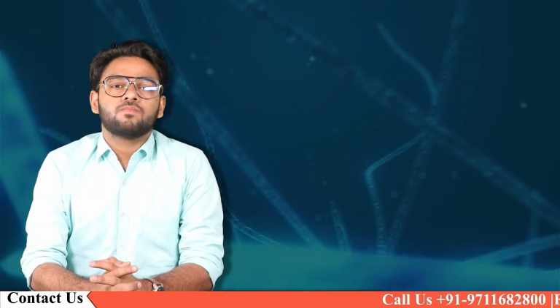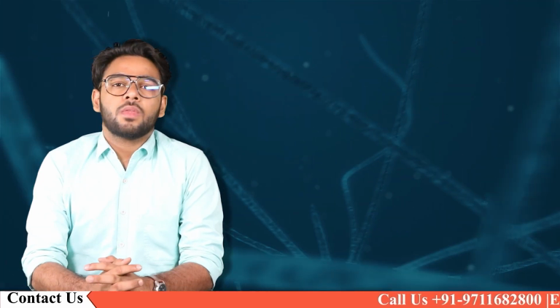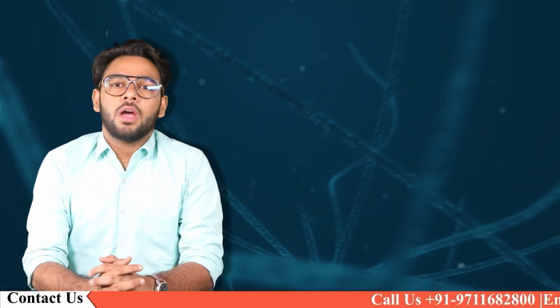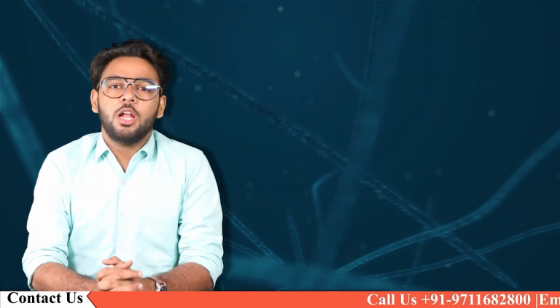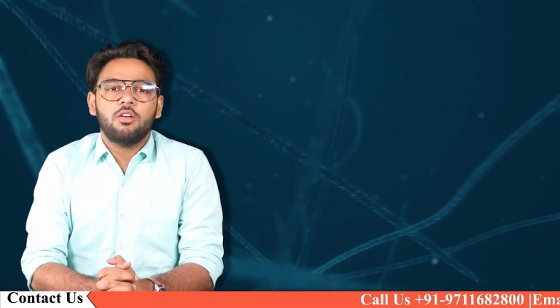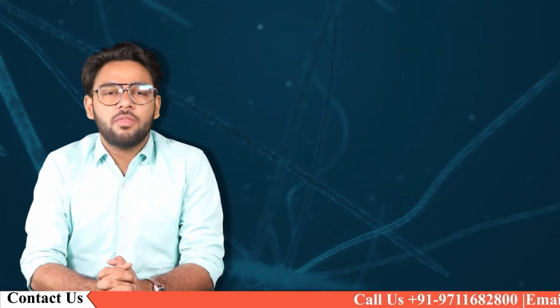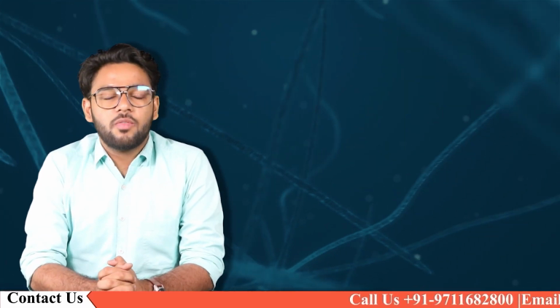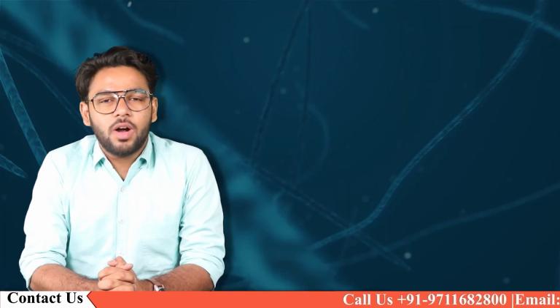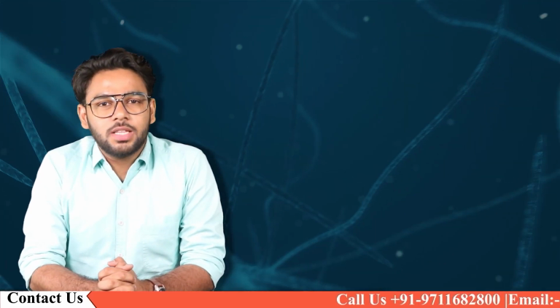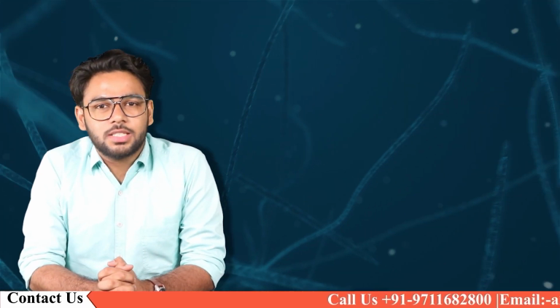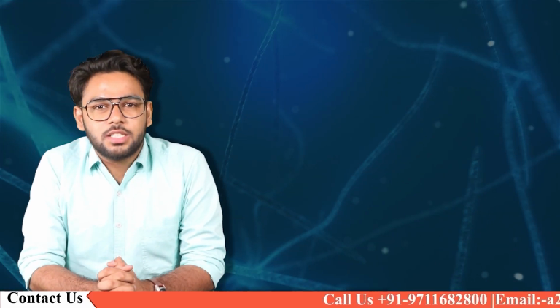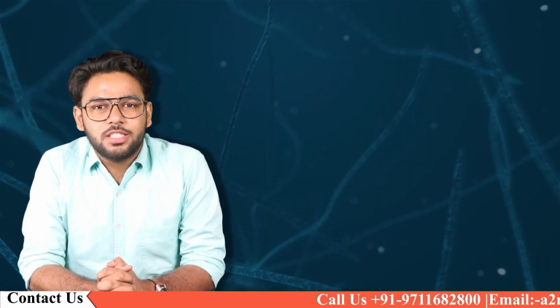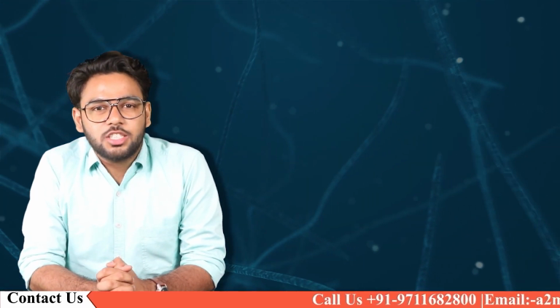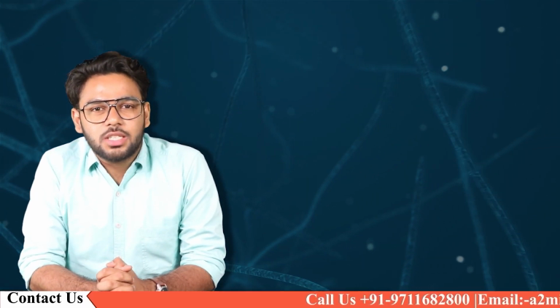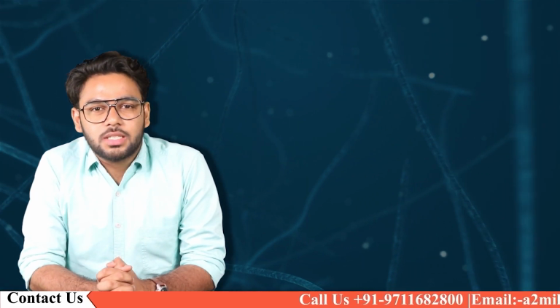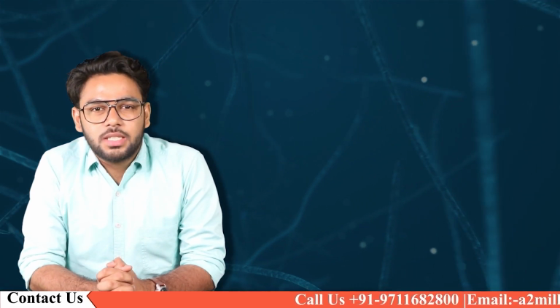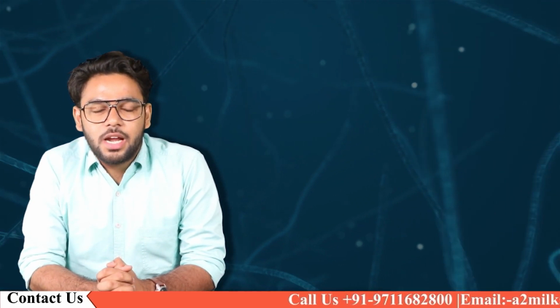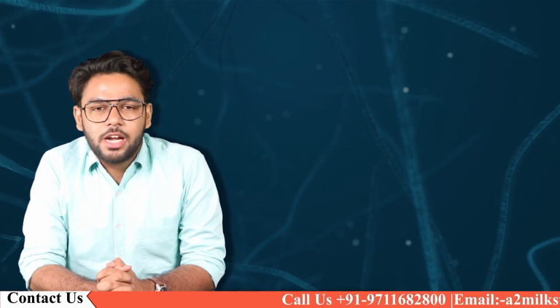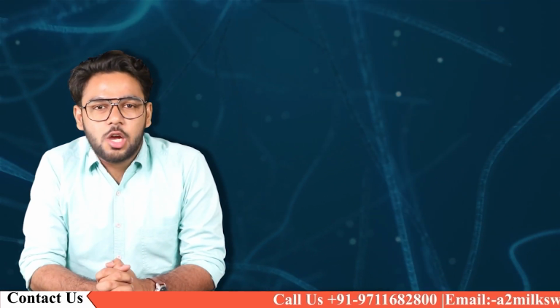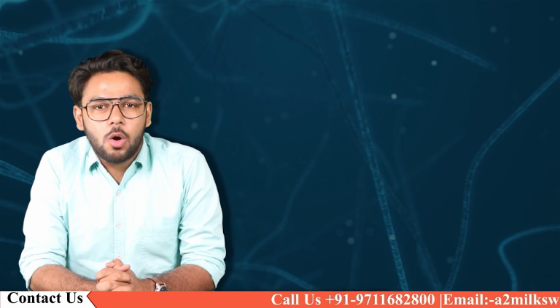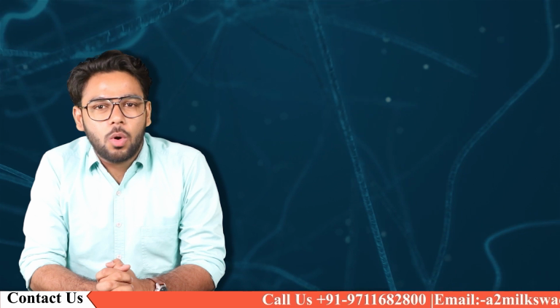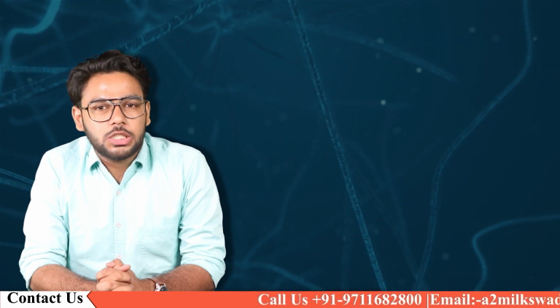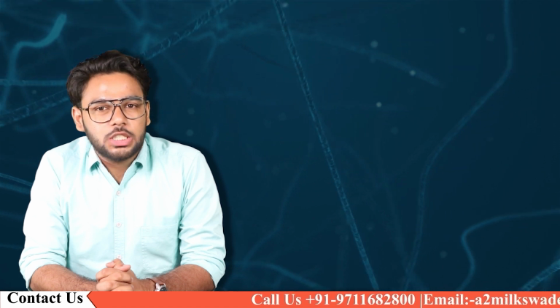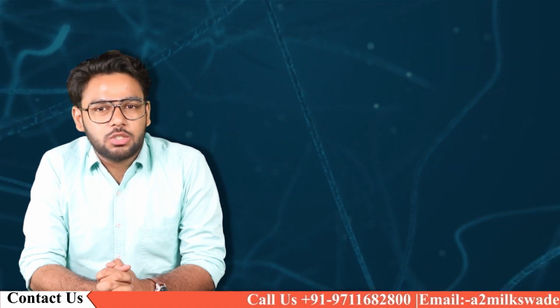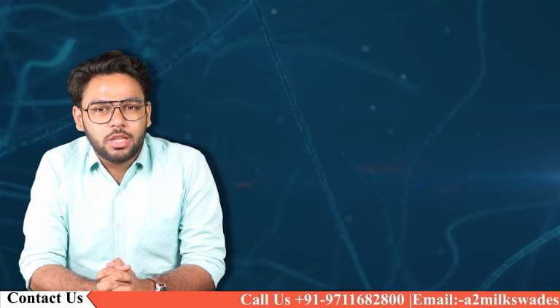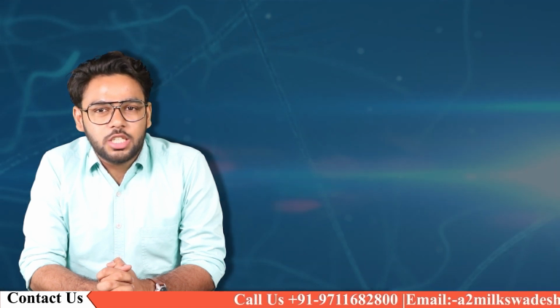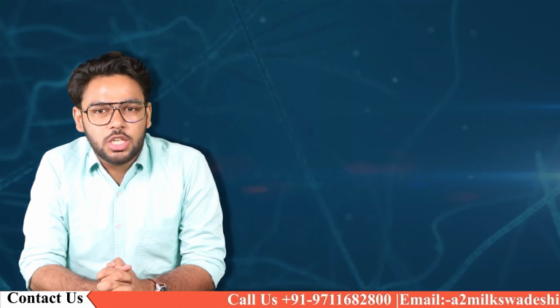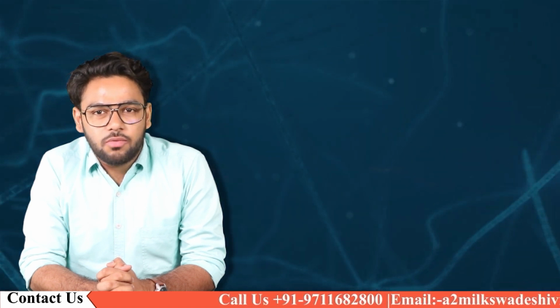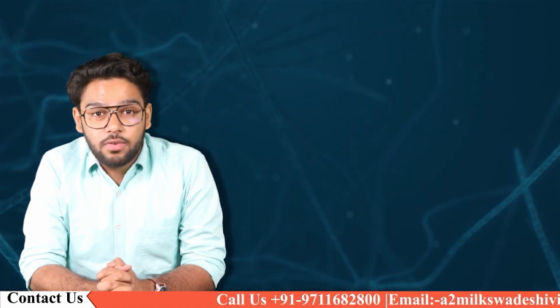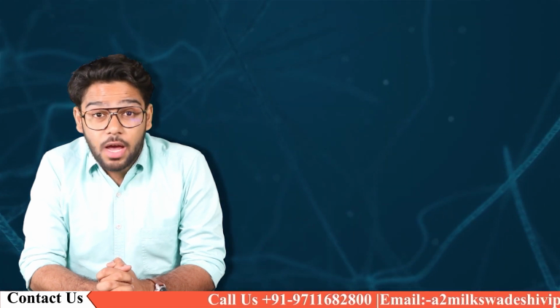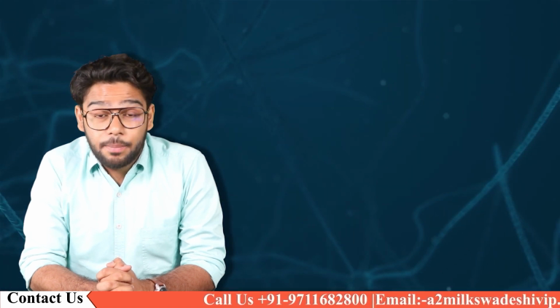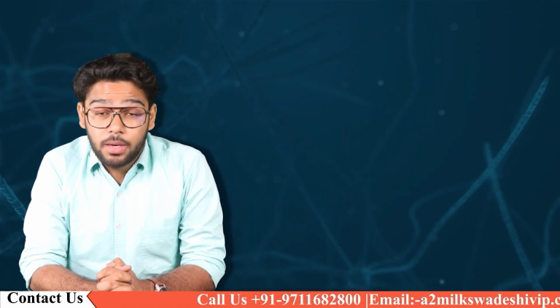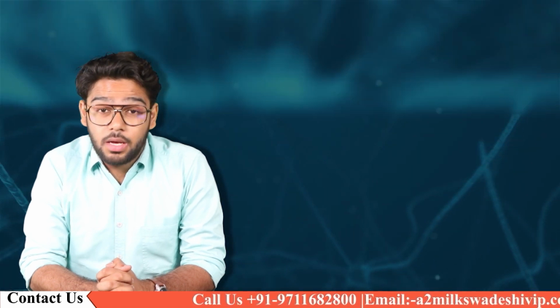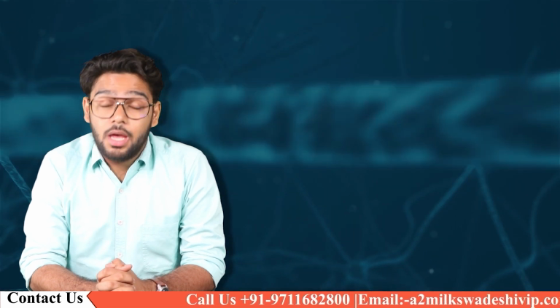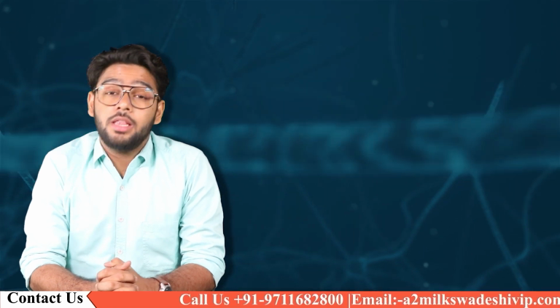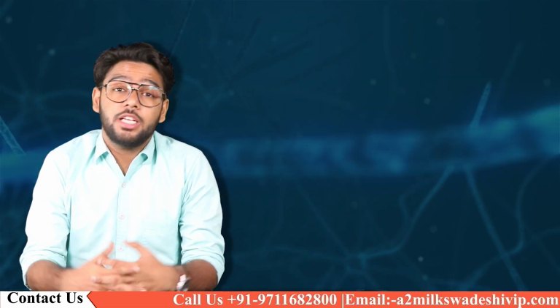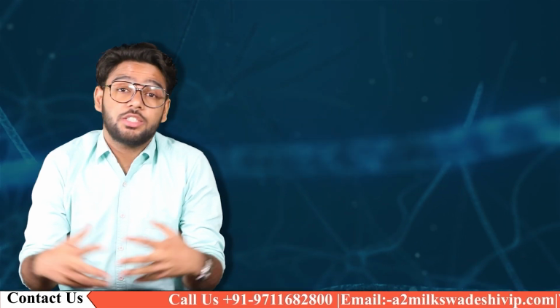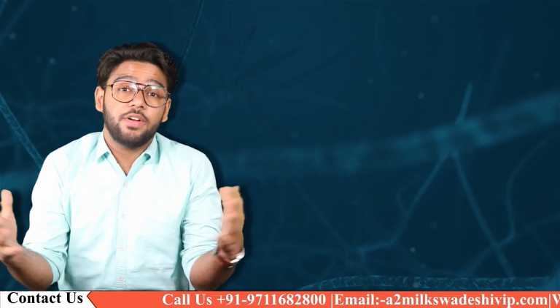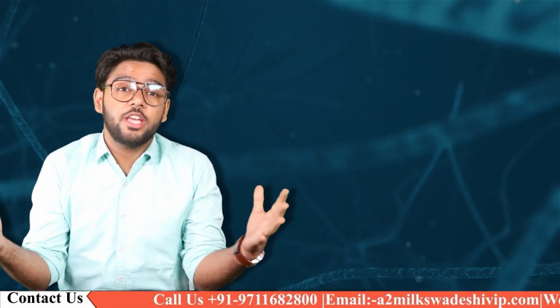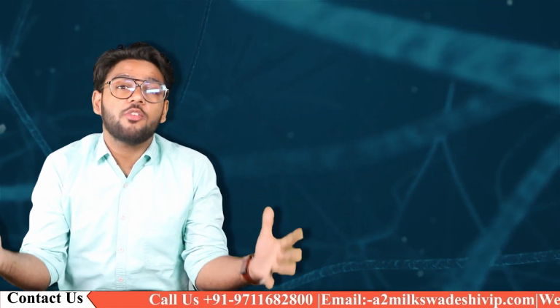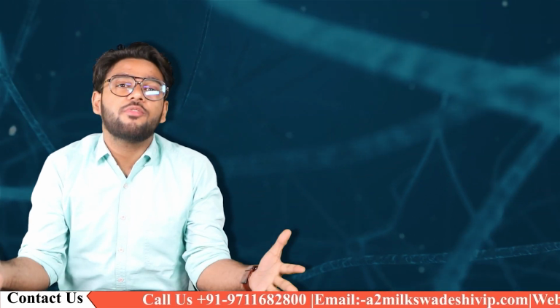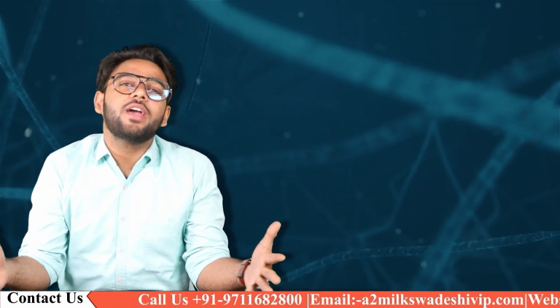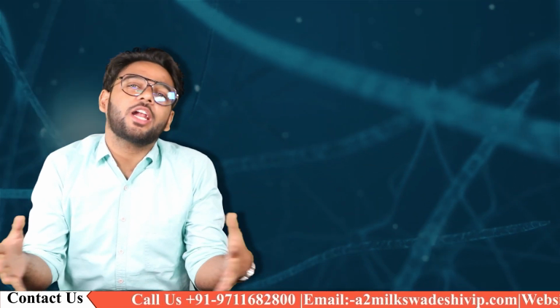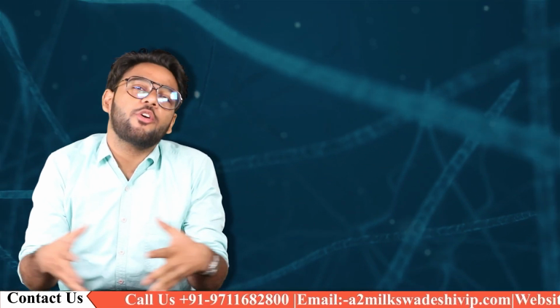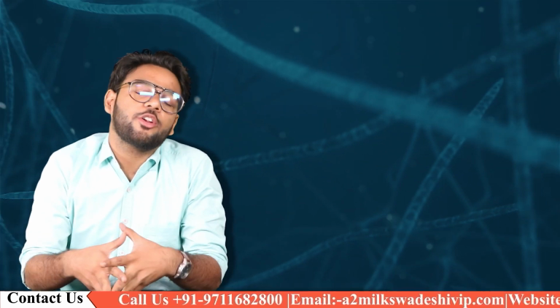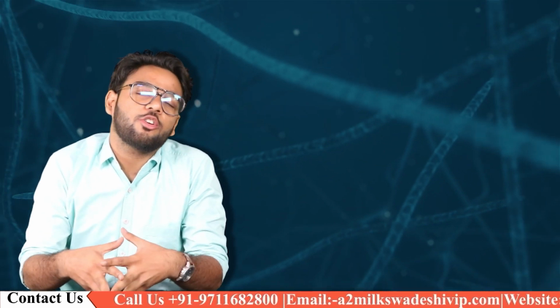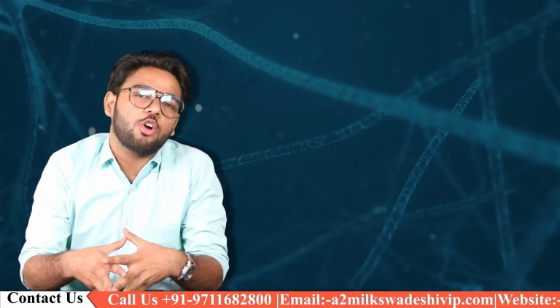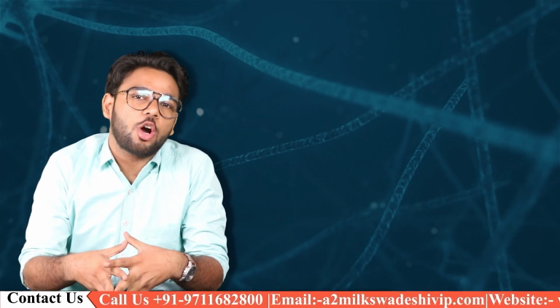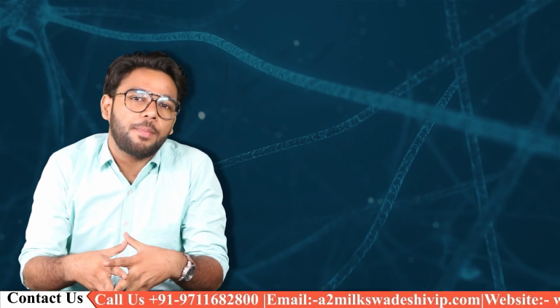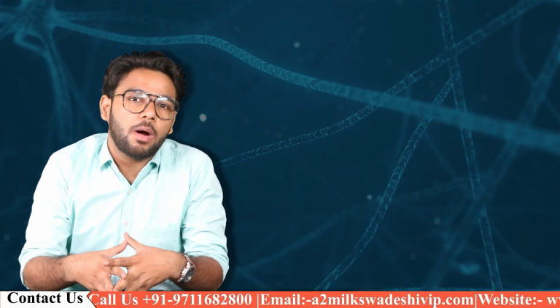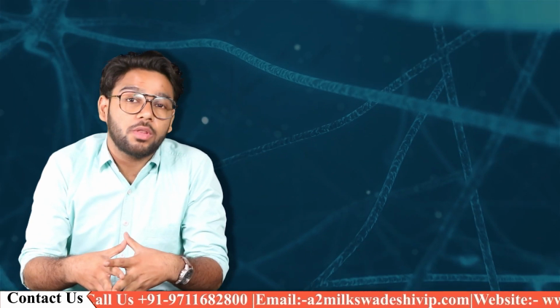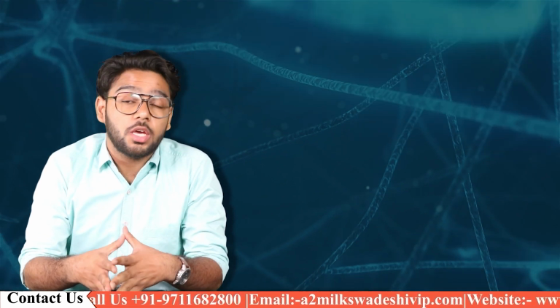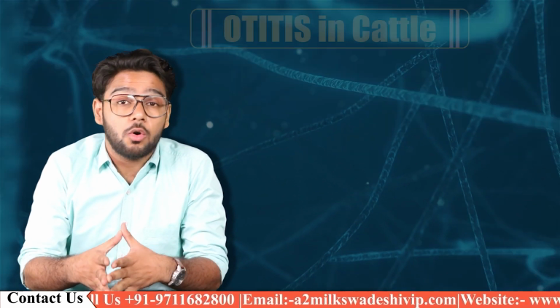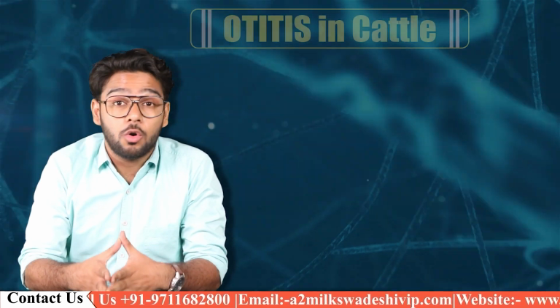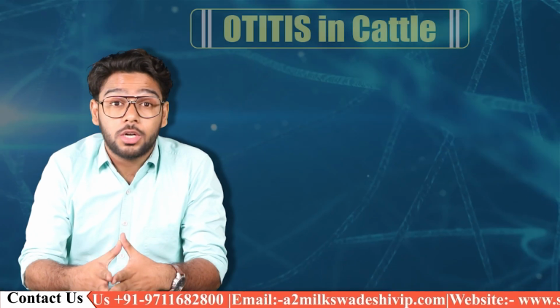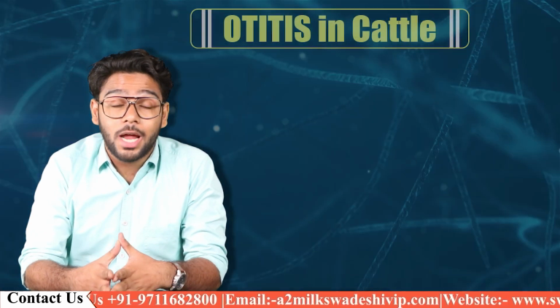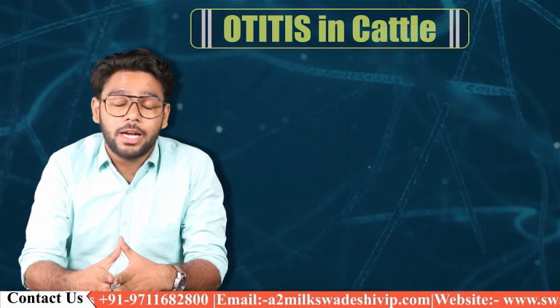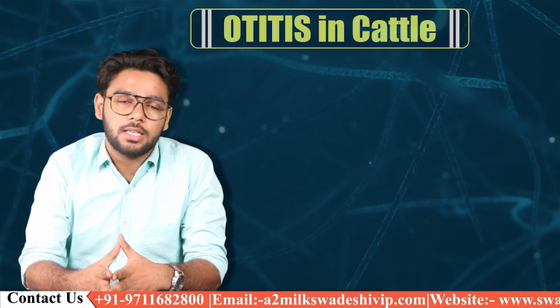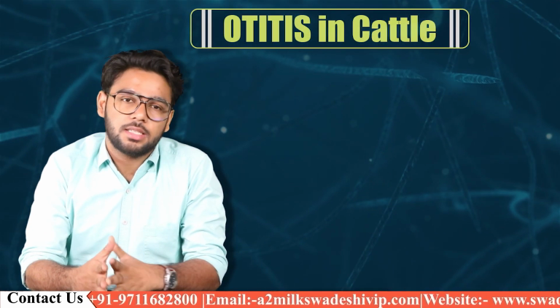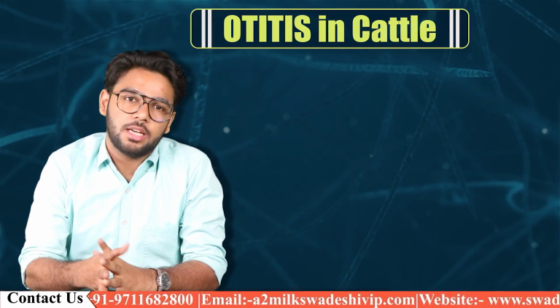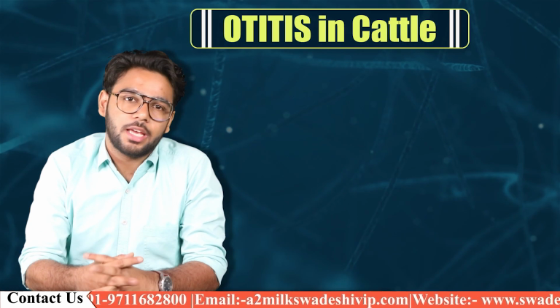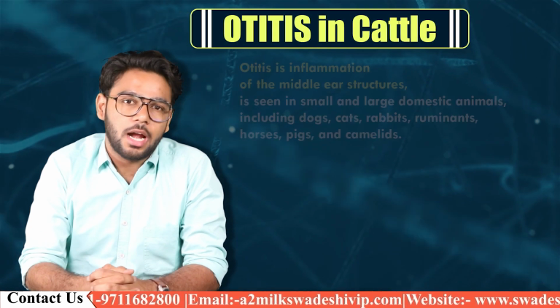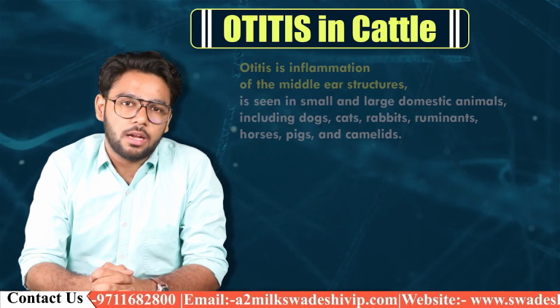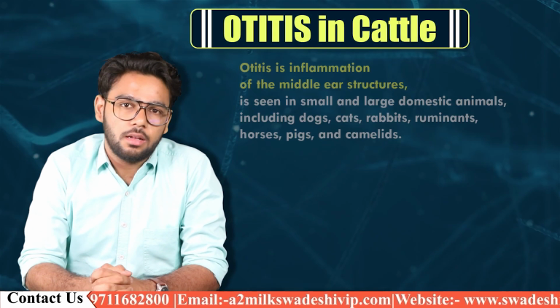Hello everyone, this is Yash Saksena and you are watching Swadeshi VIP. In this video we are going to talk about Otitis in cattle.